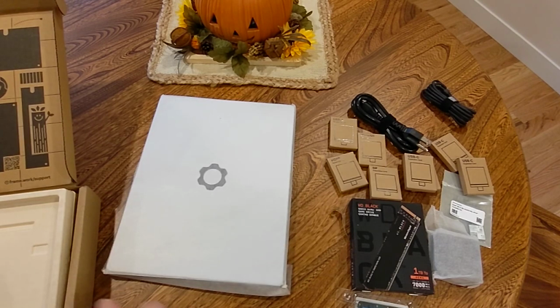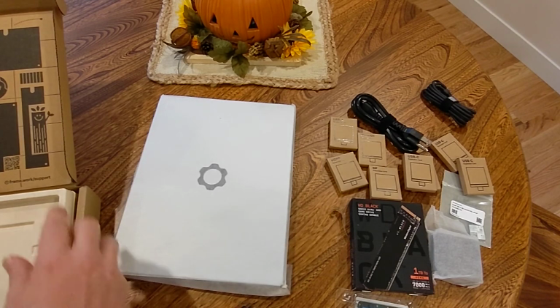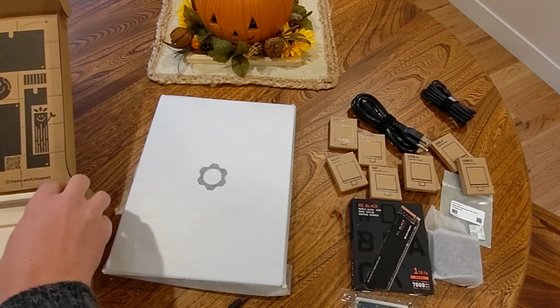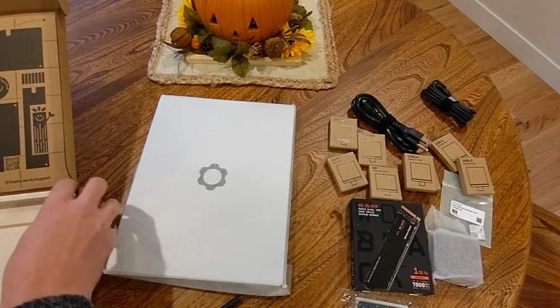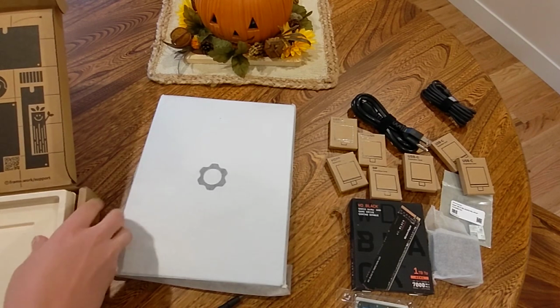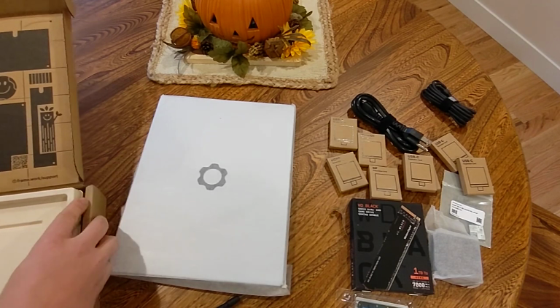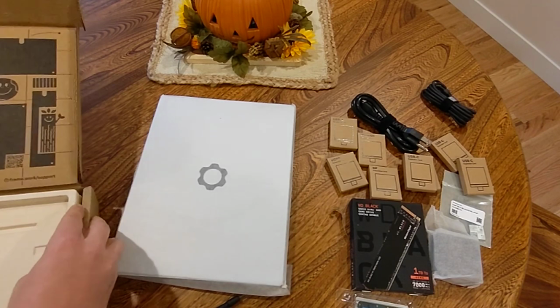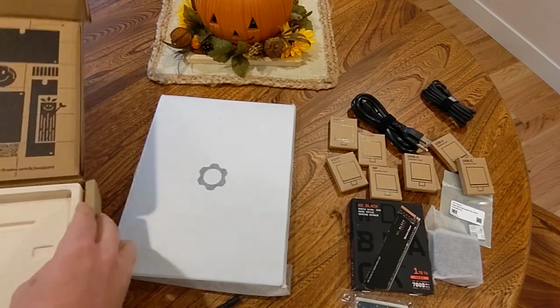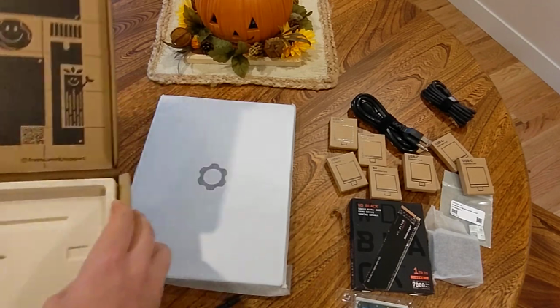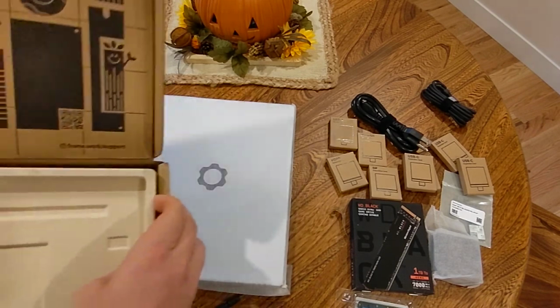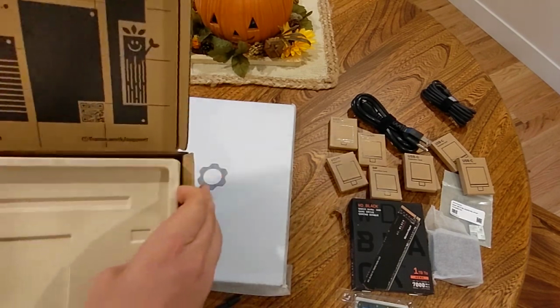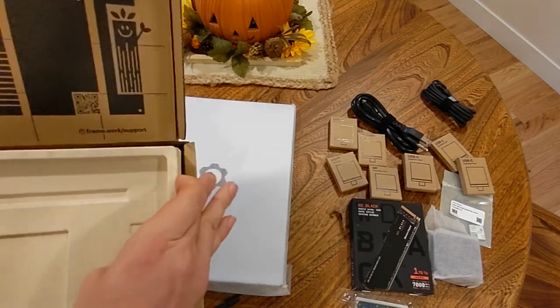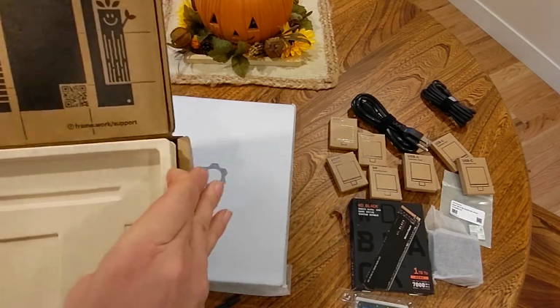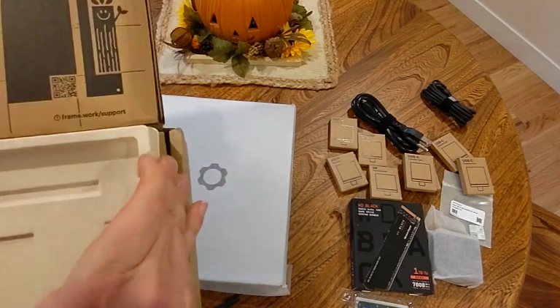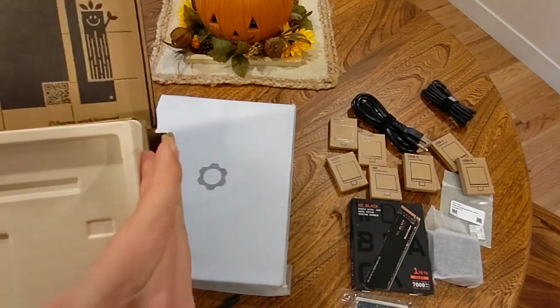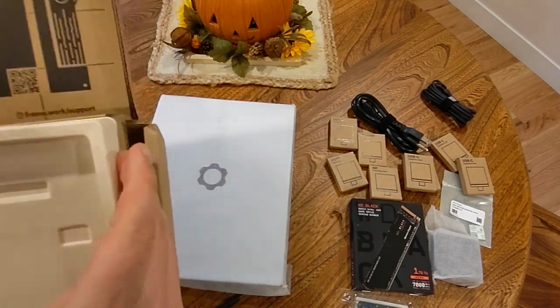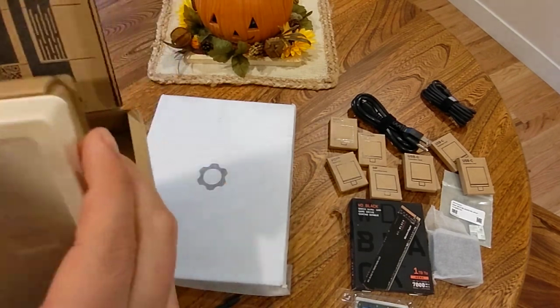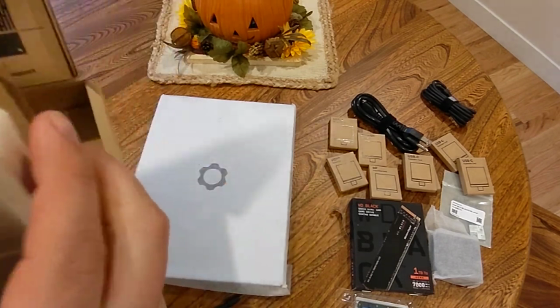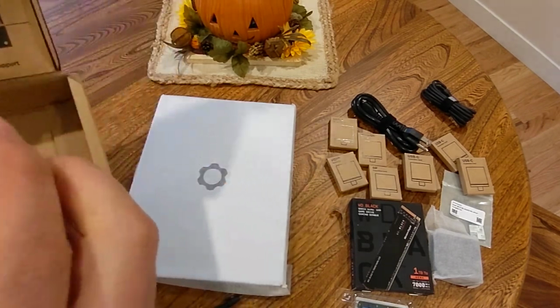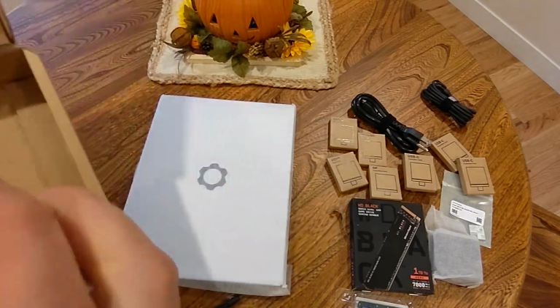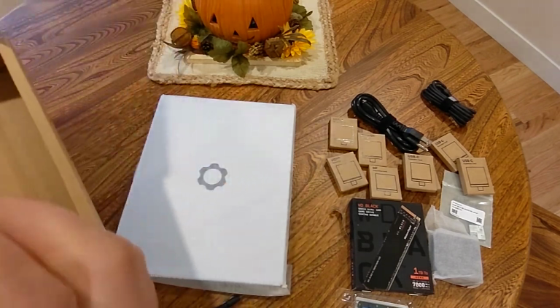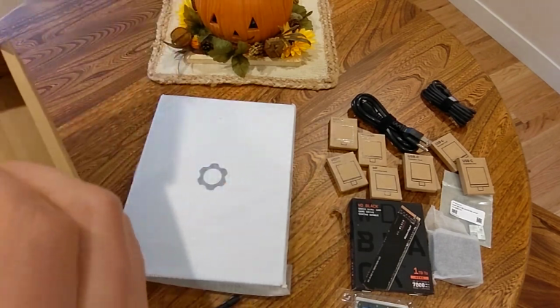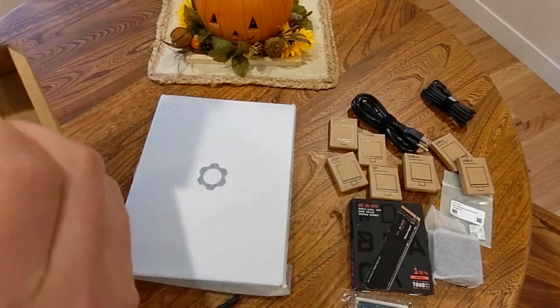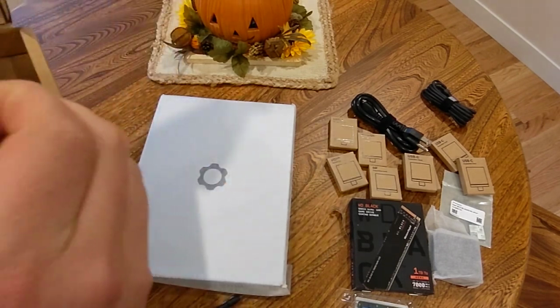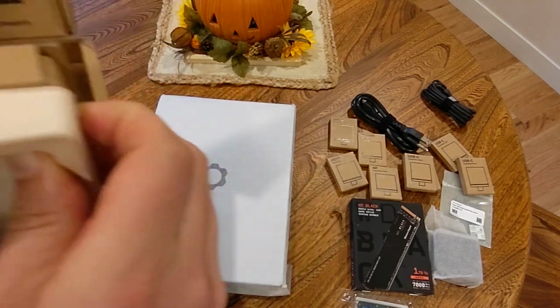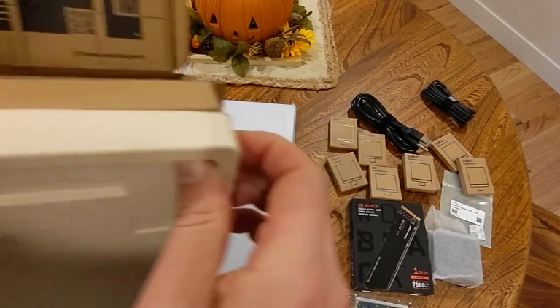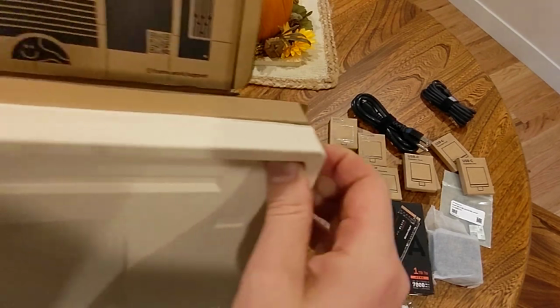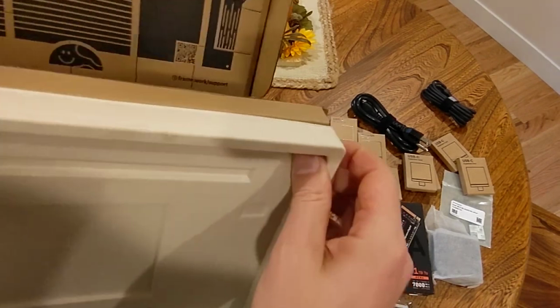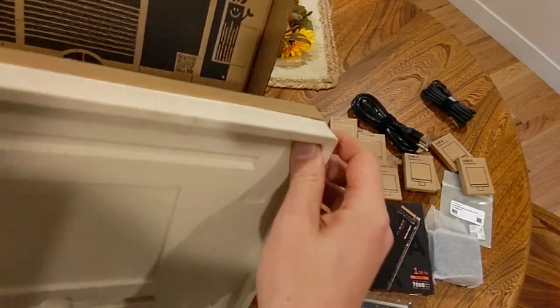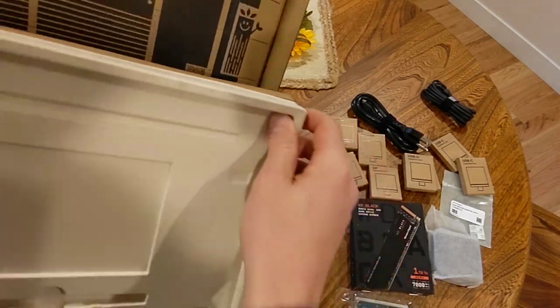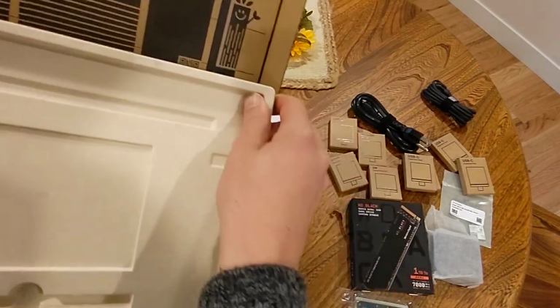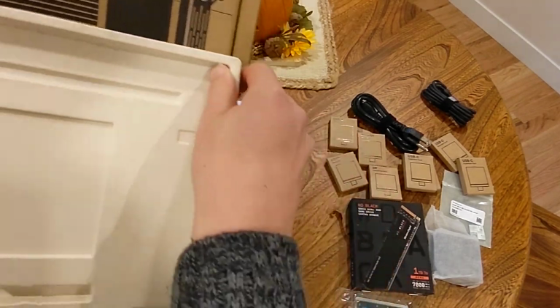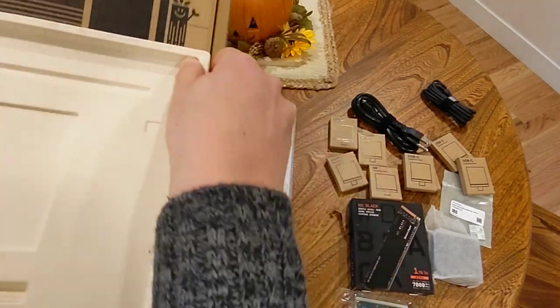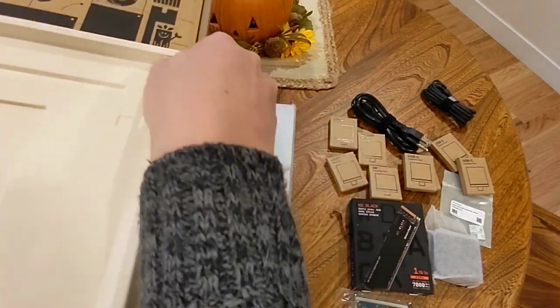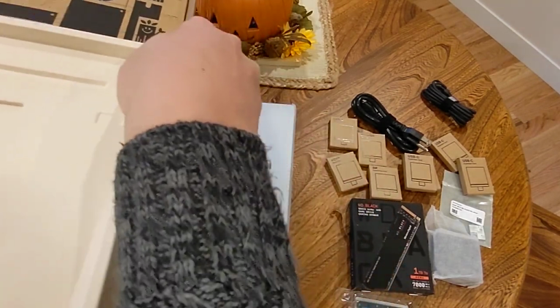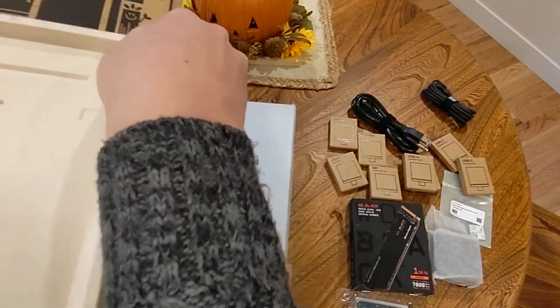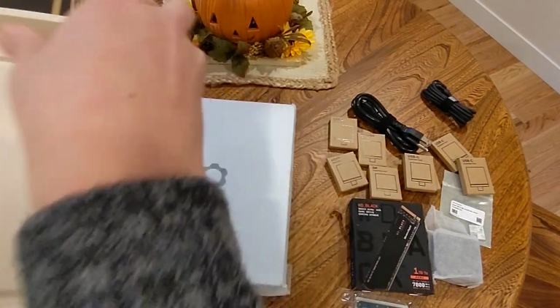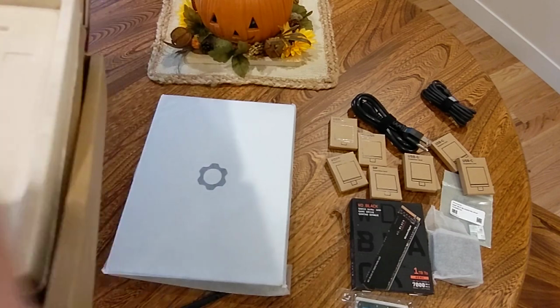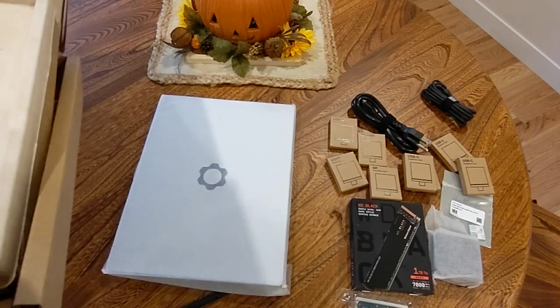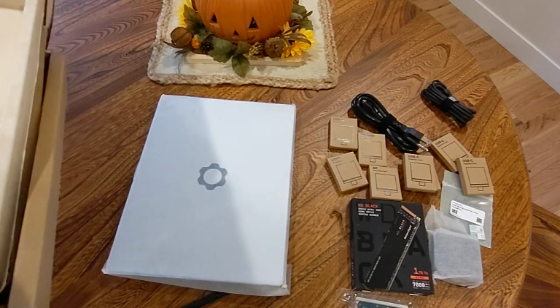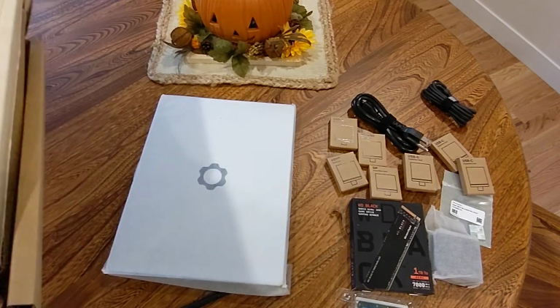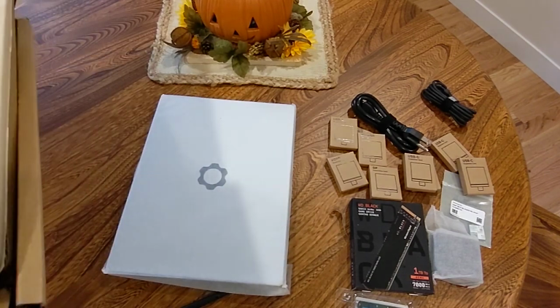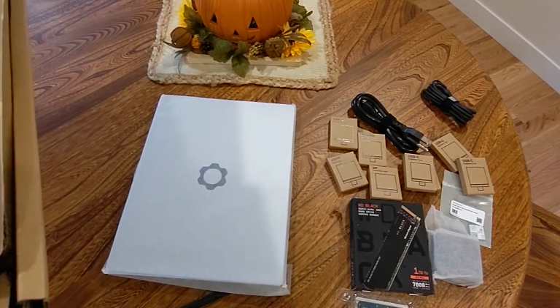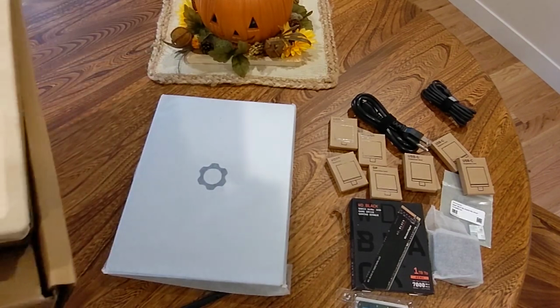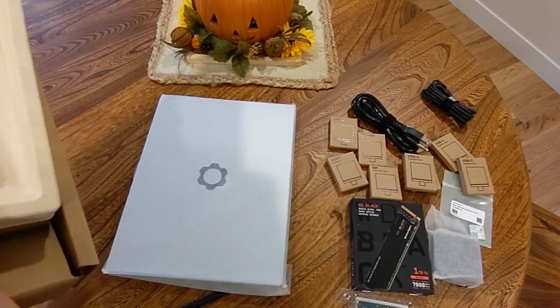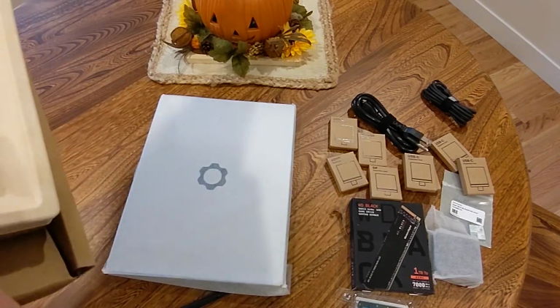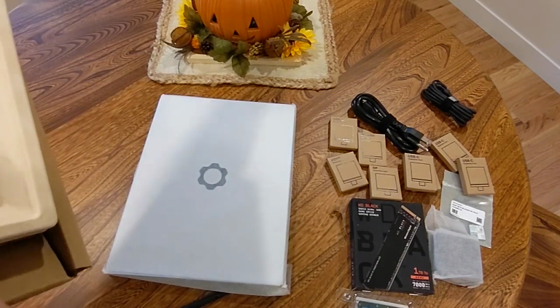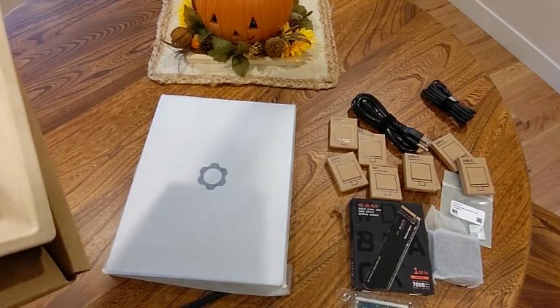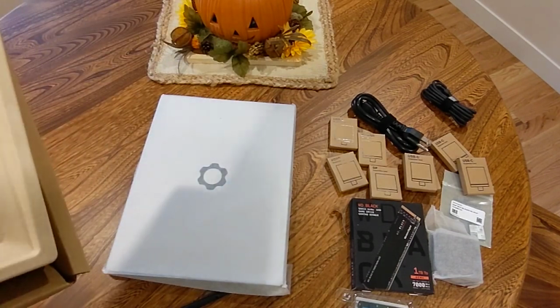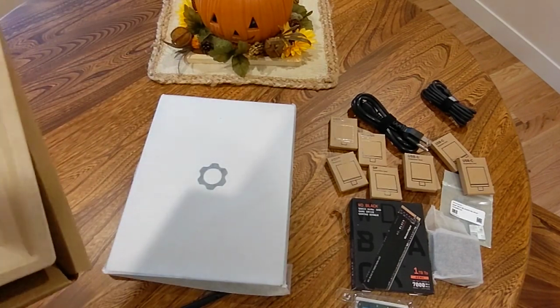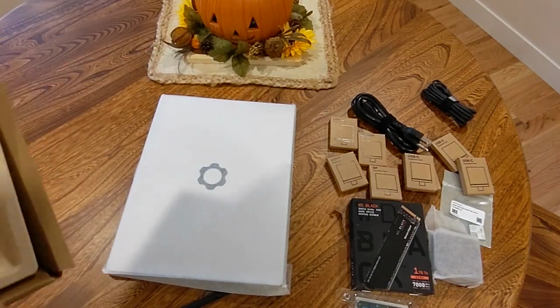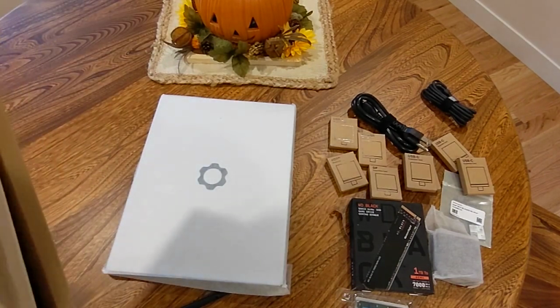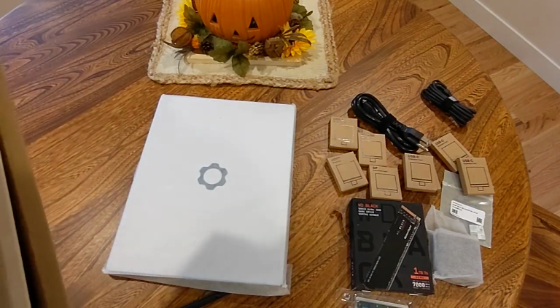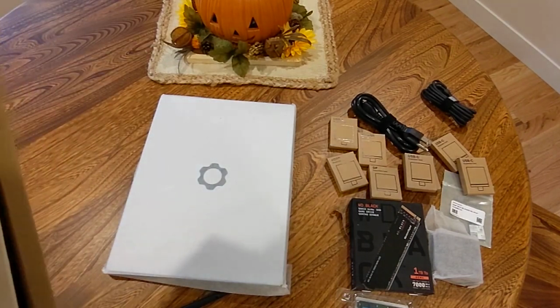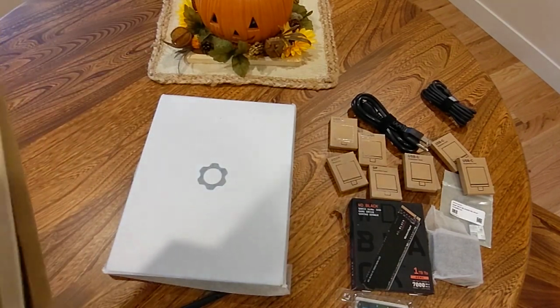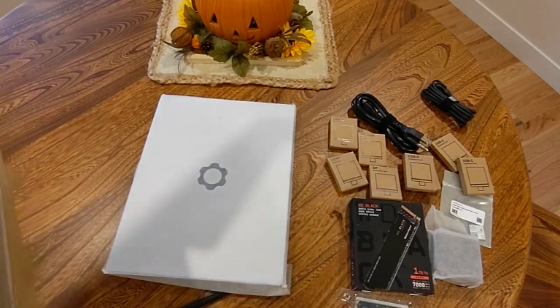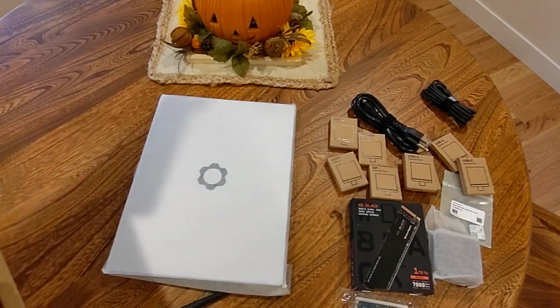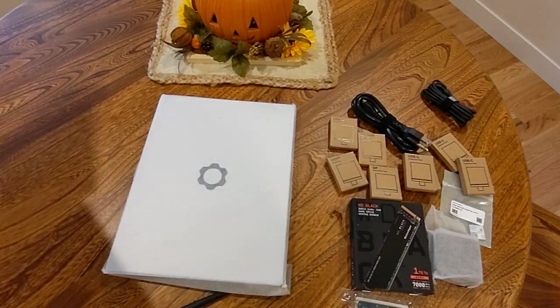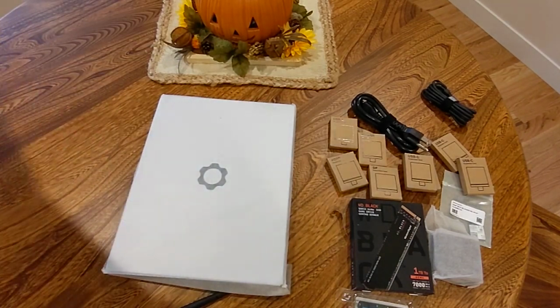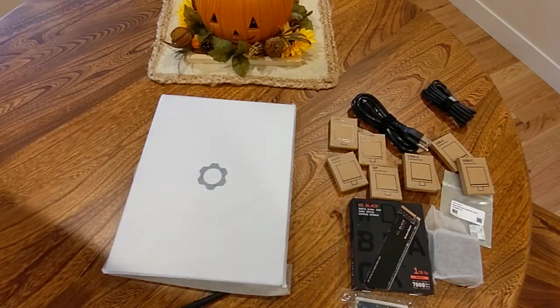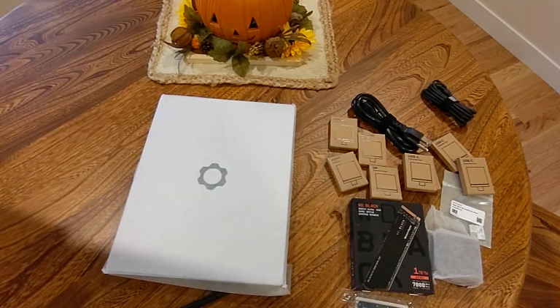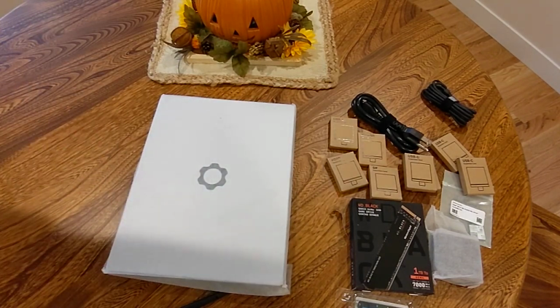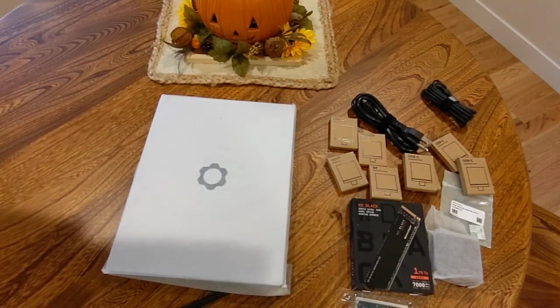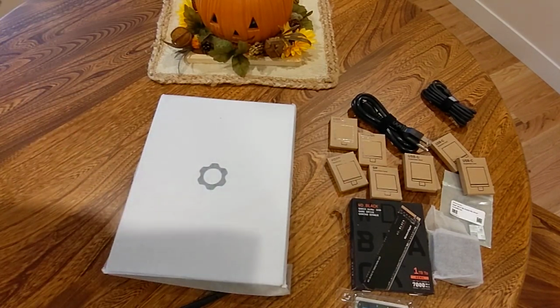Is there anything else in this box? I don't think so, but we're going to throw something away by accident. Nope.